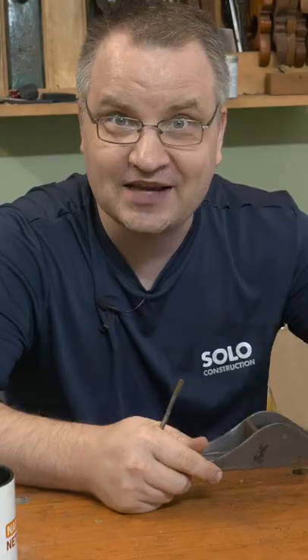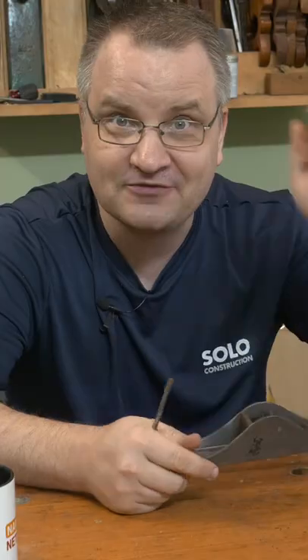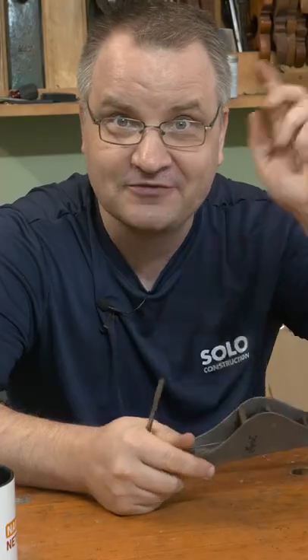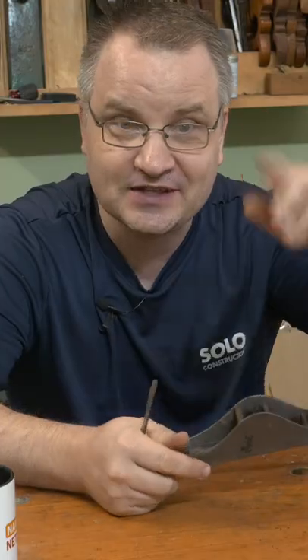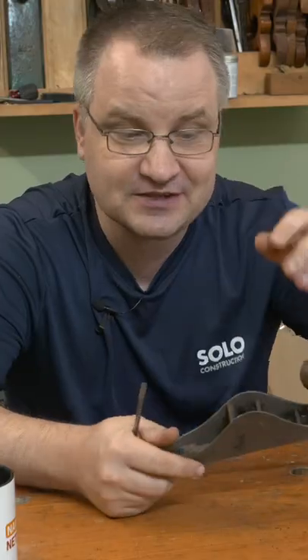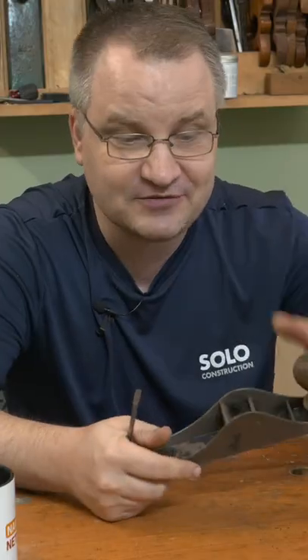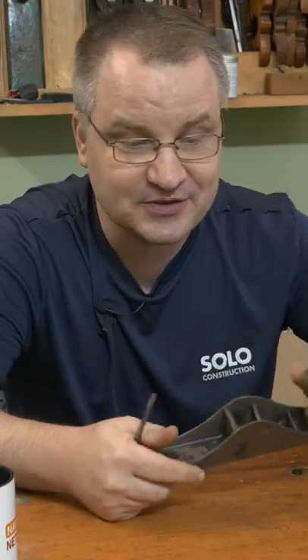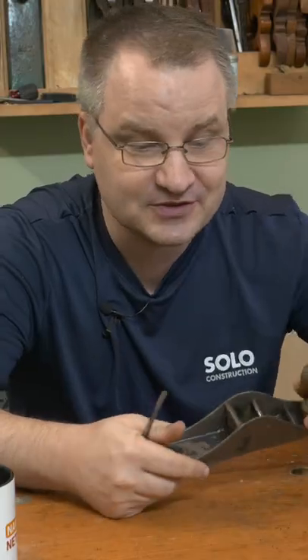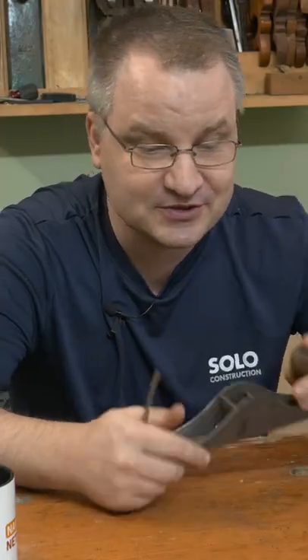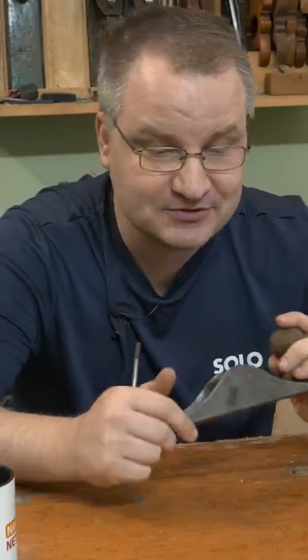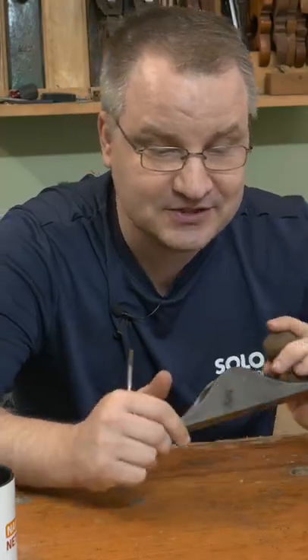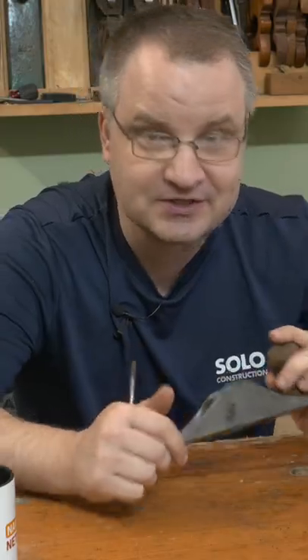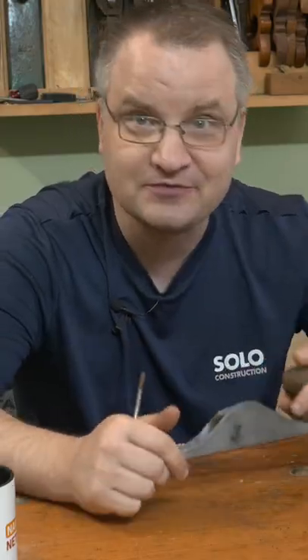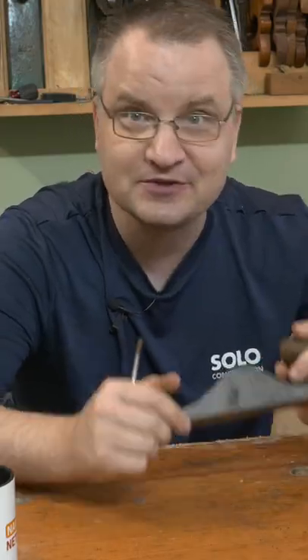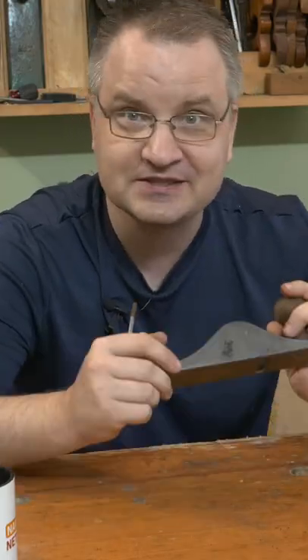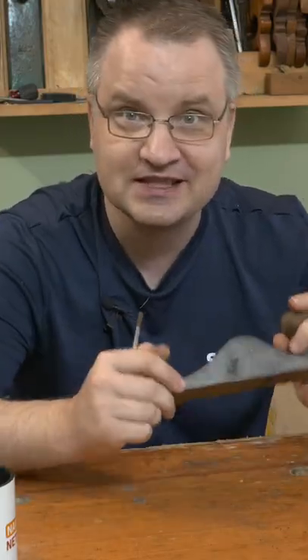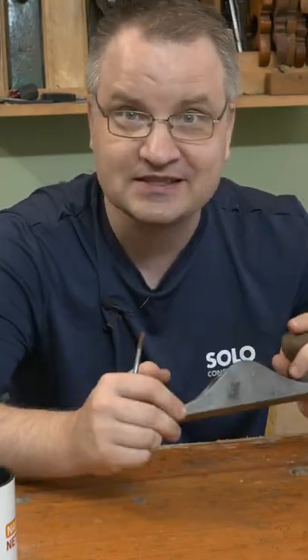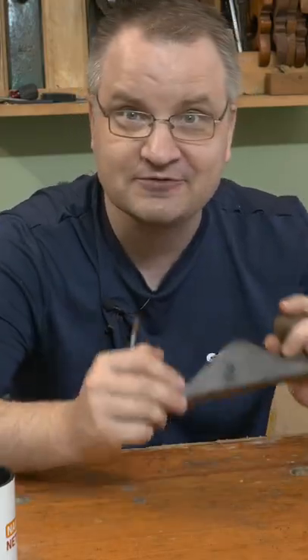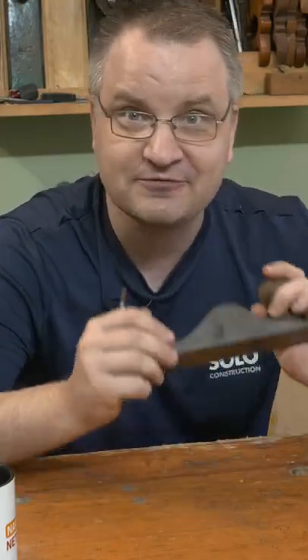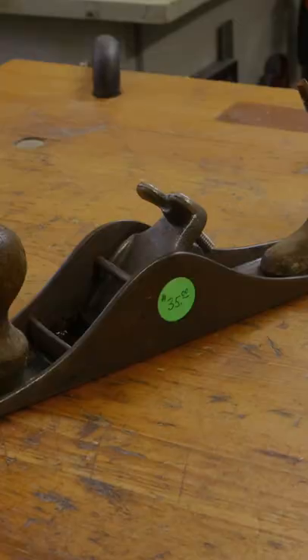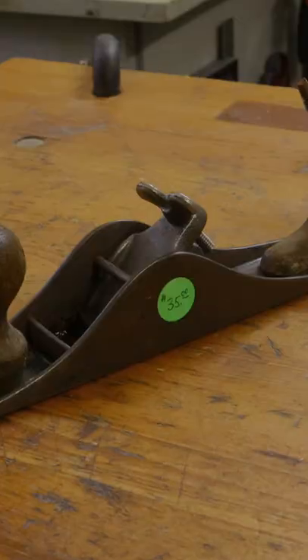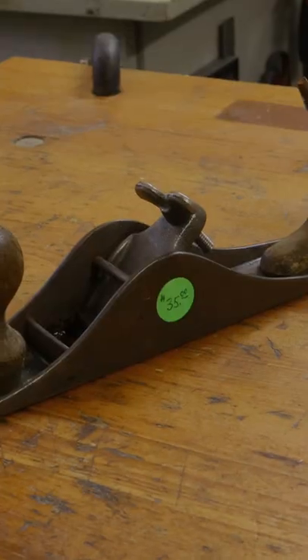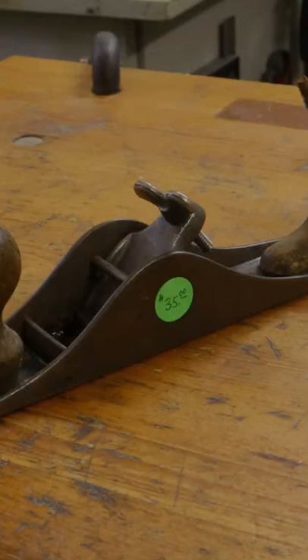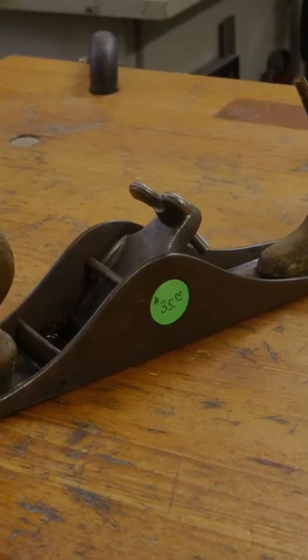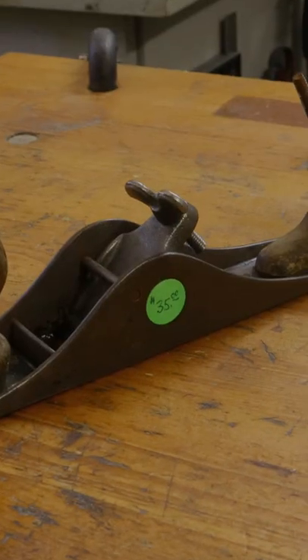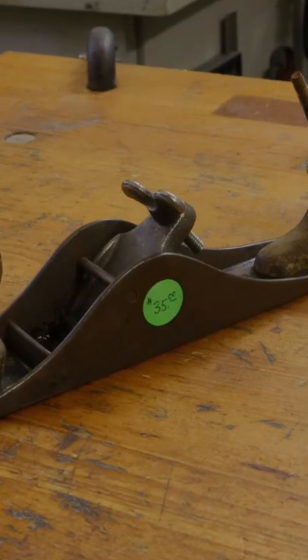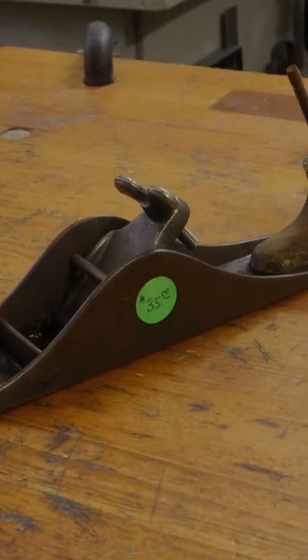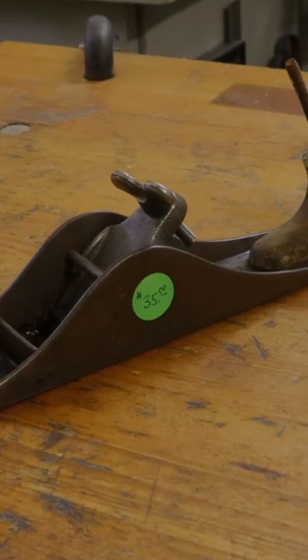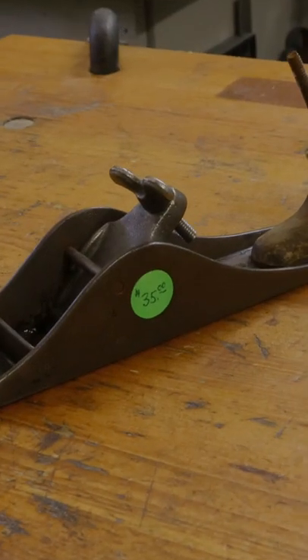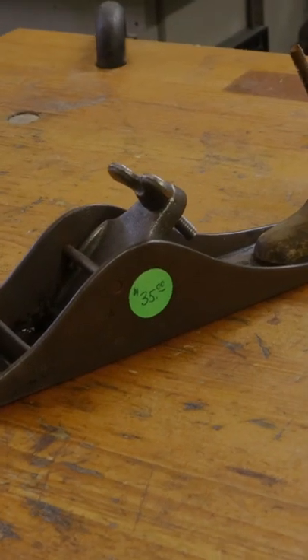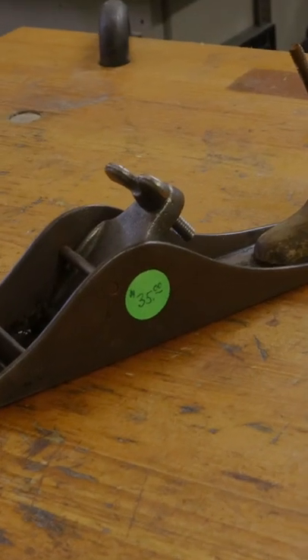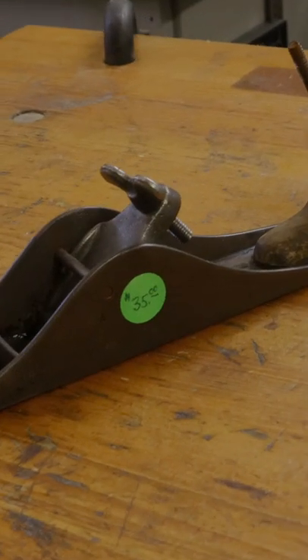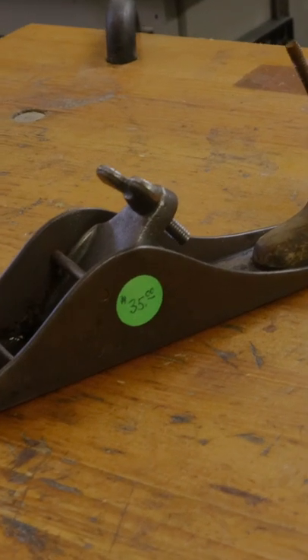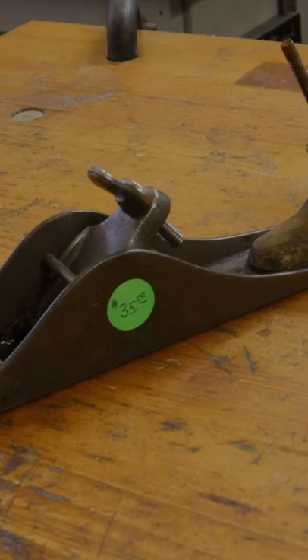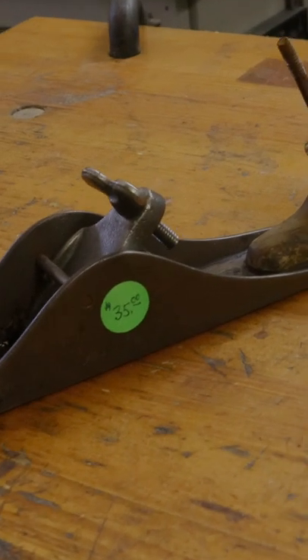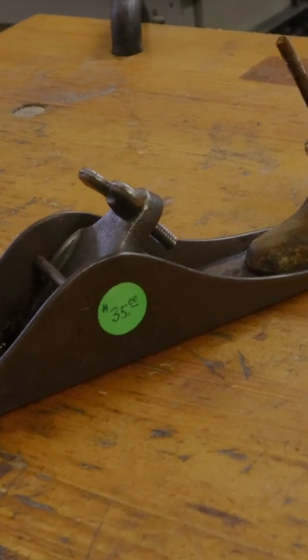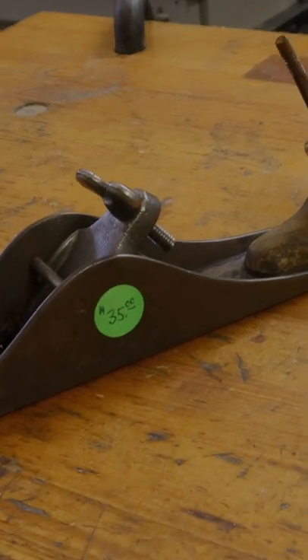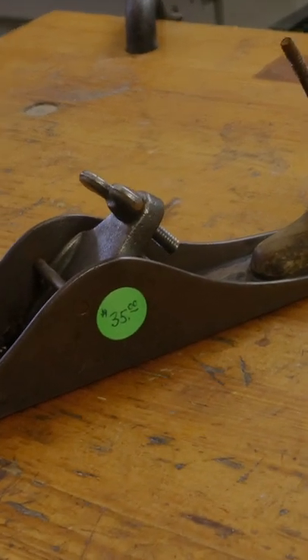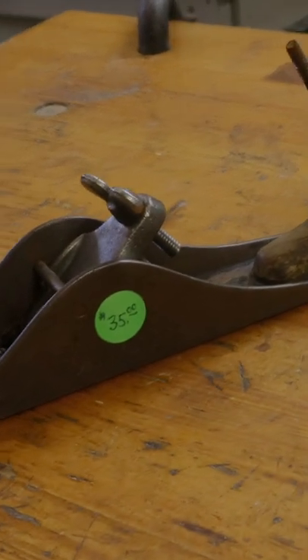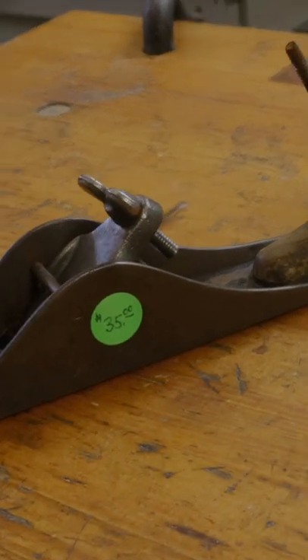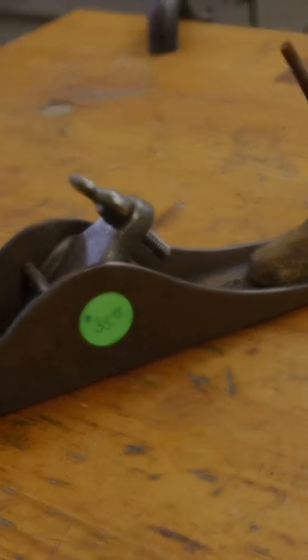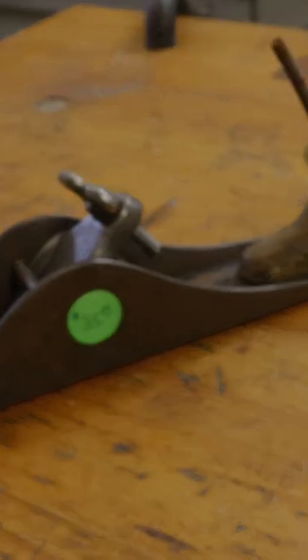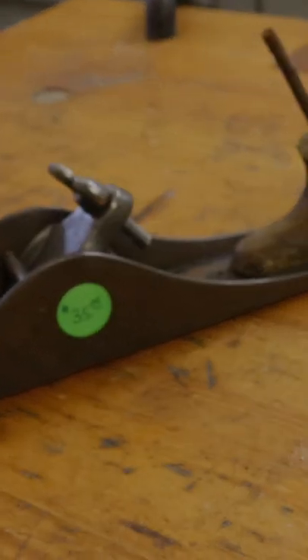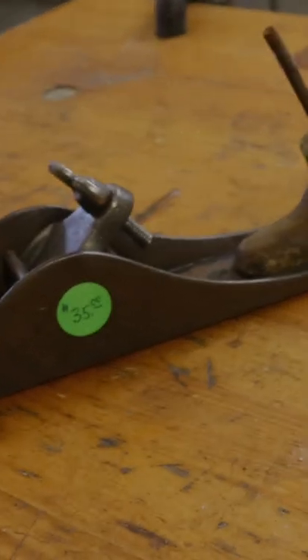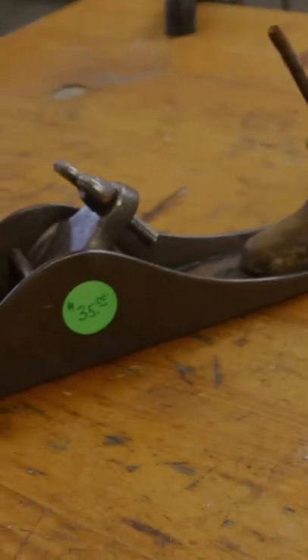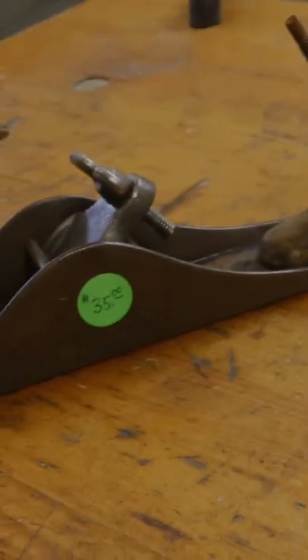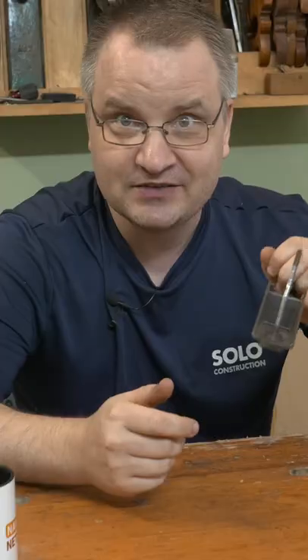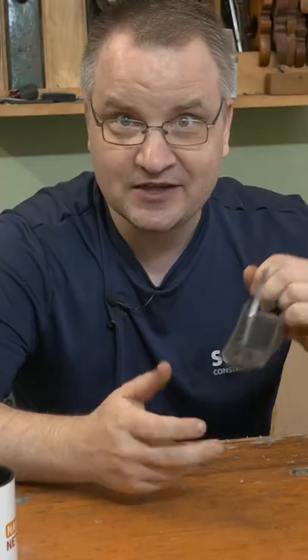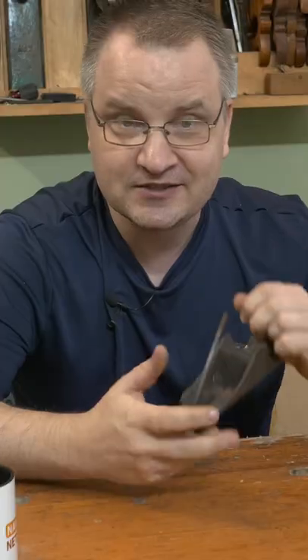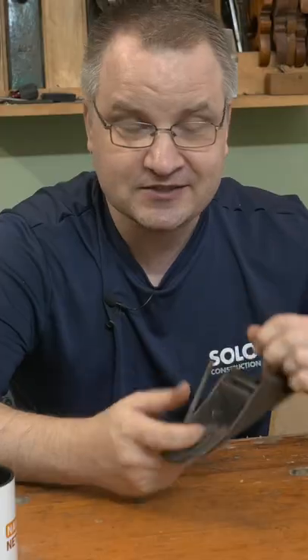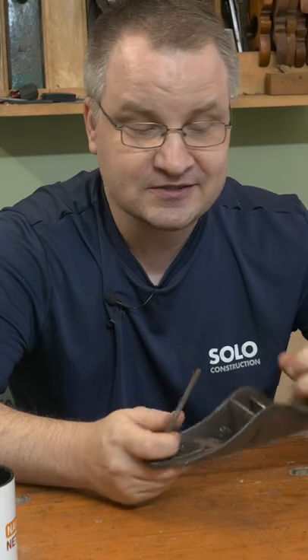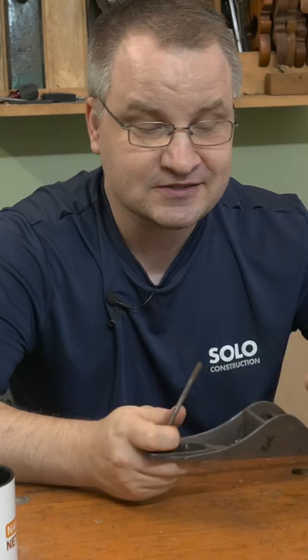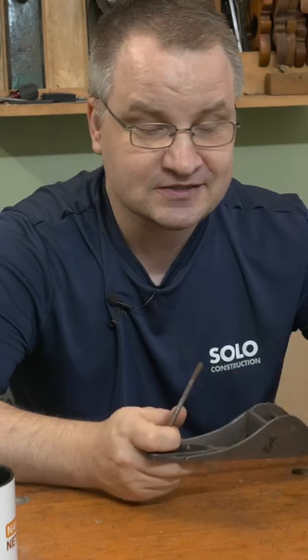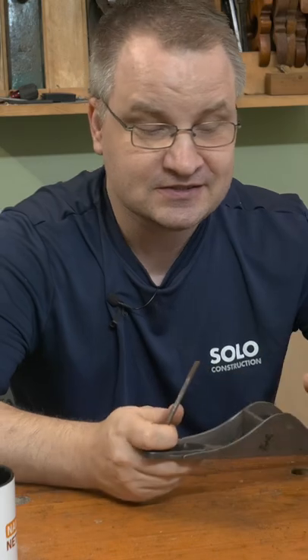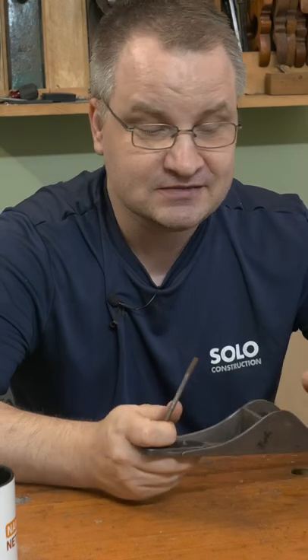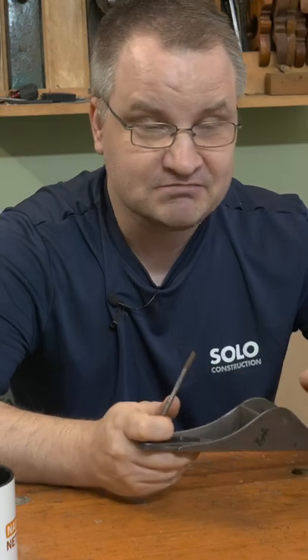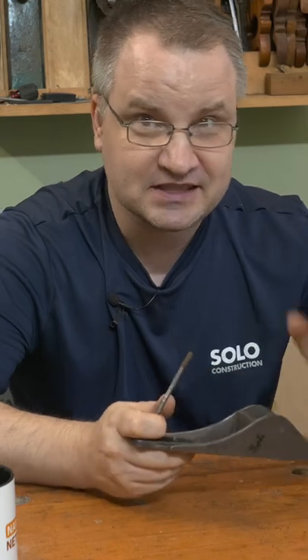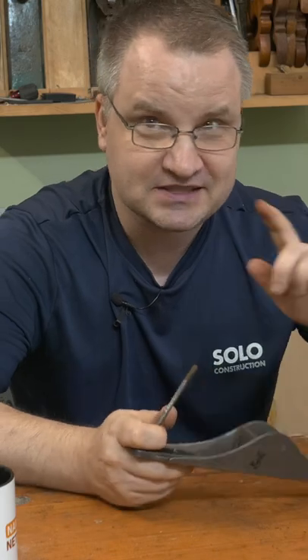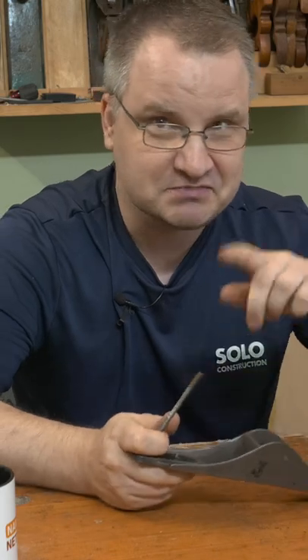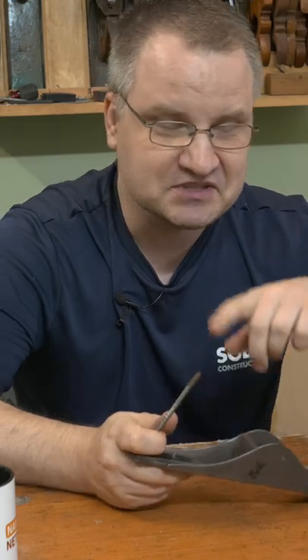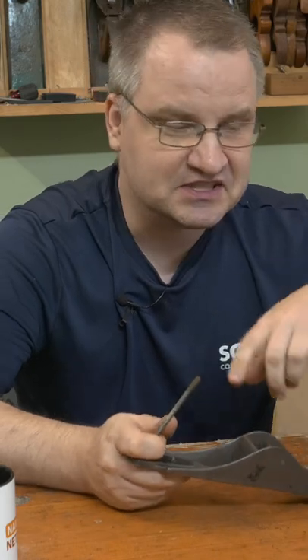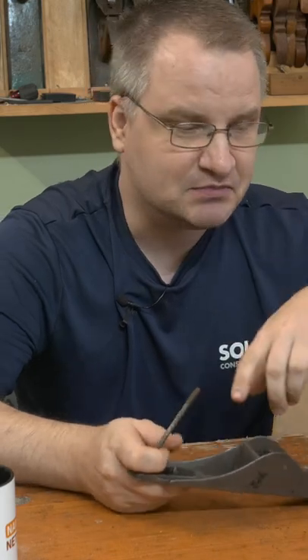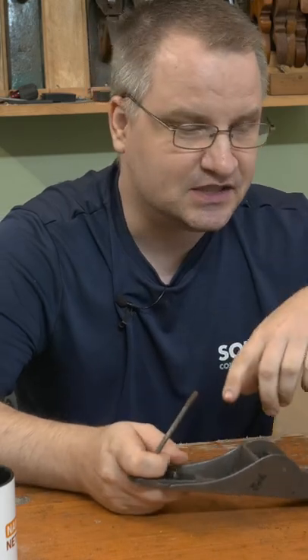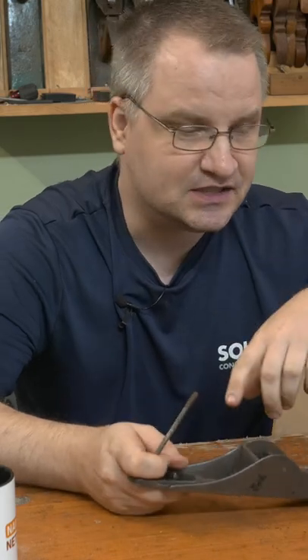I finally found a good deal for a Stanley 40 scrub plane. It's perfect — it was only $35, but it's missing a blade.